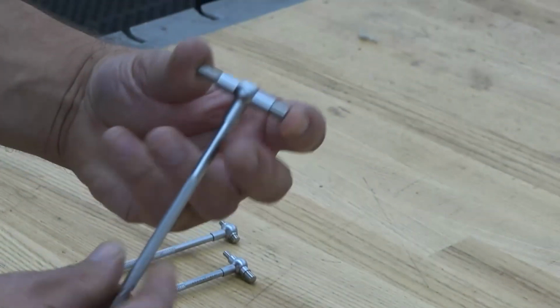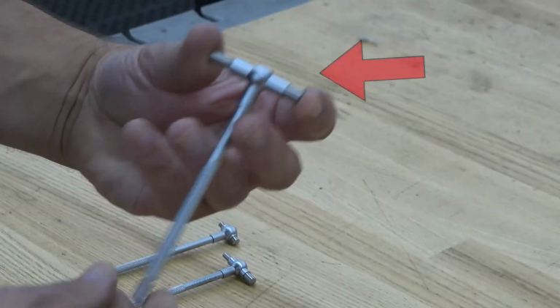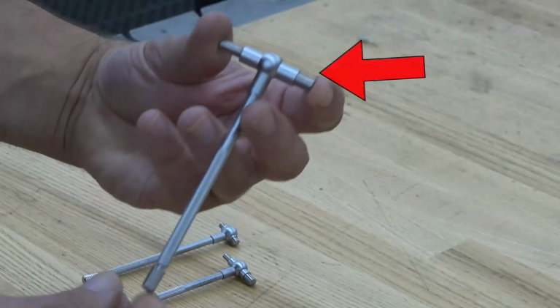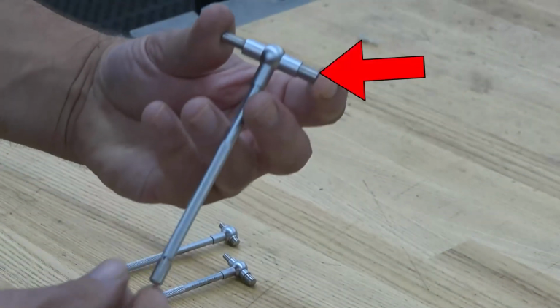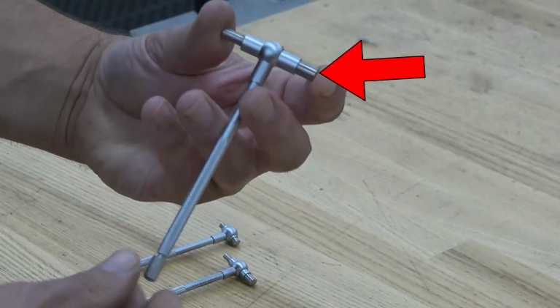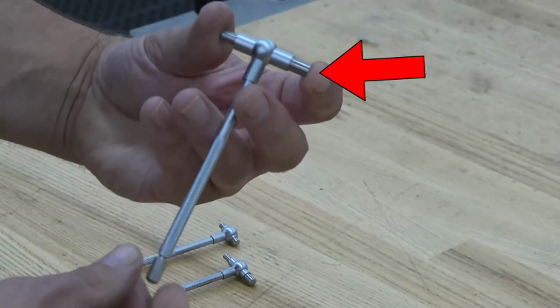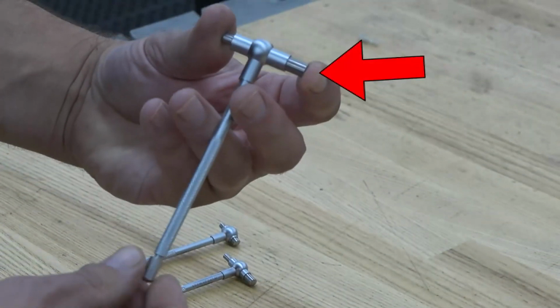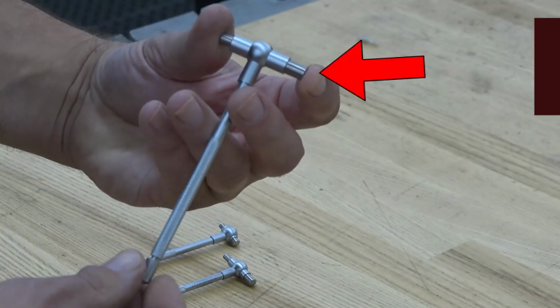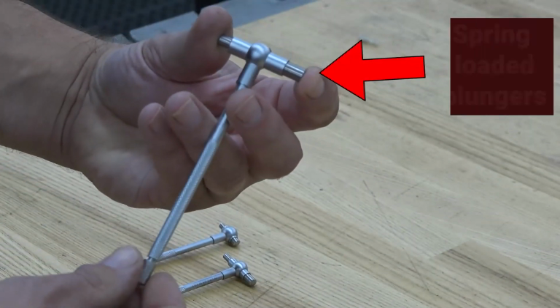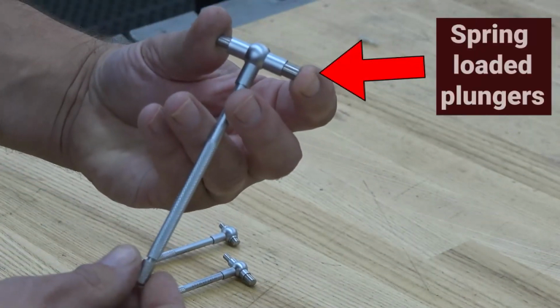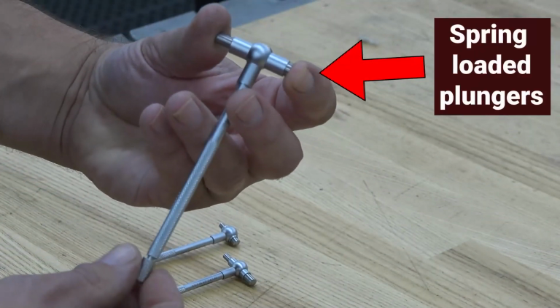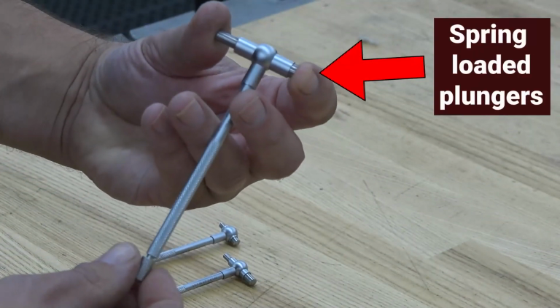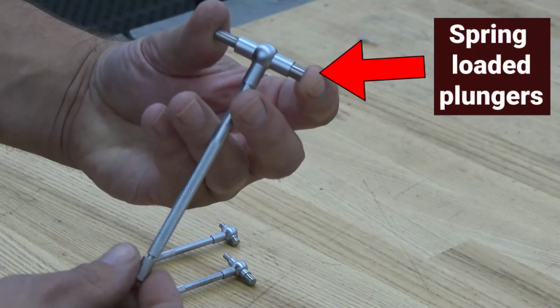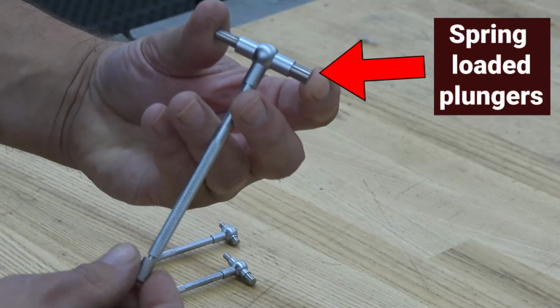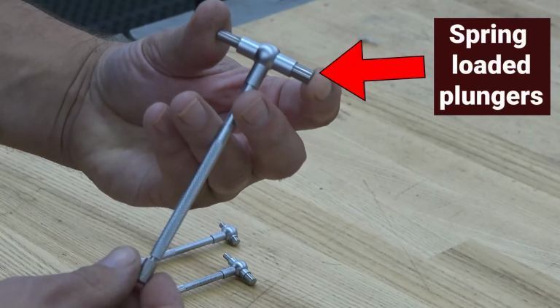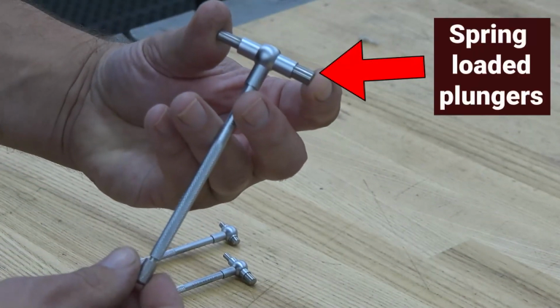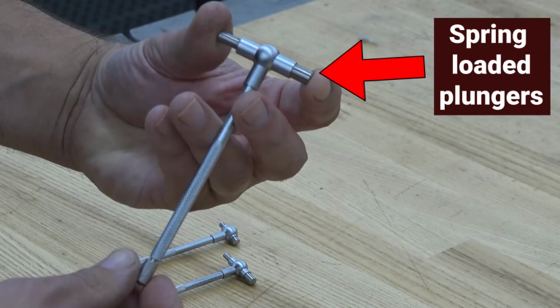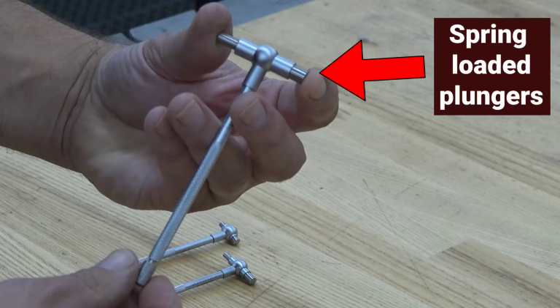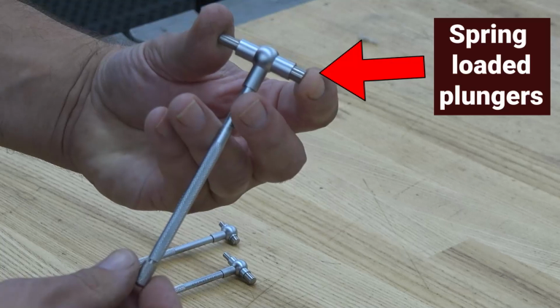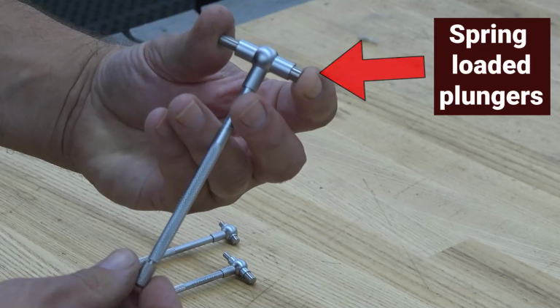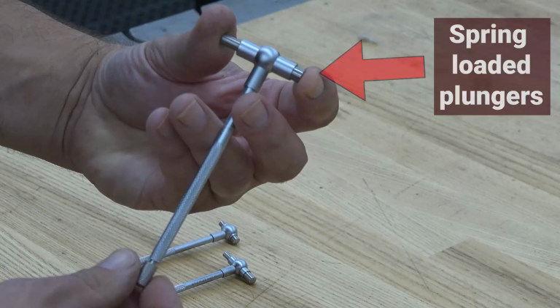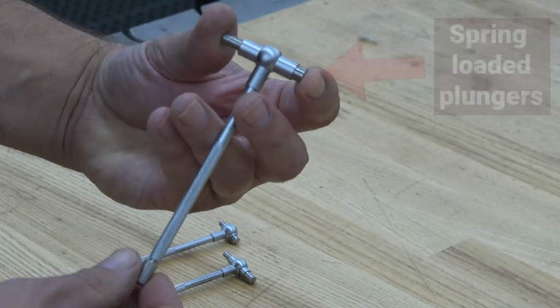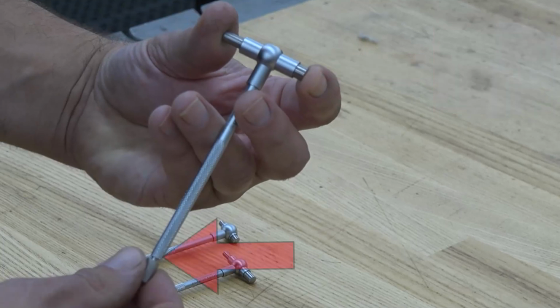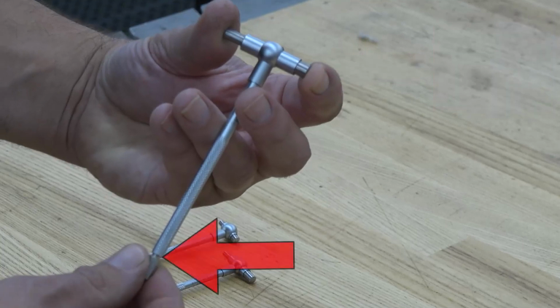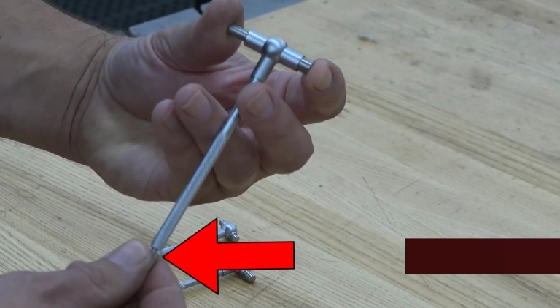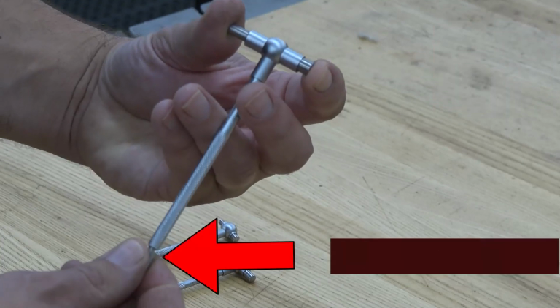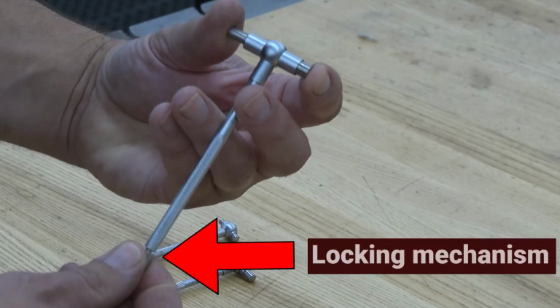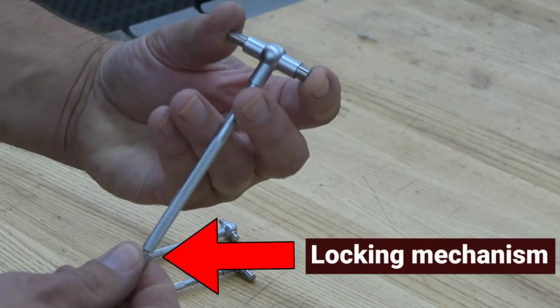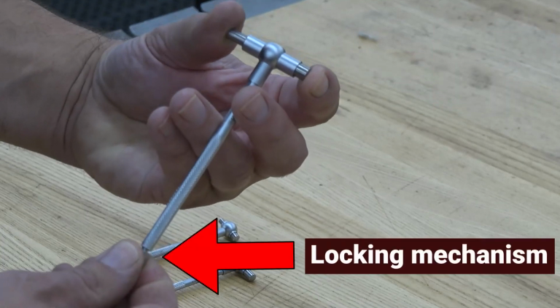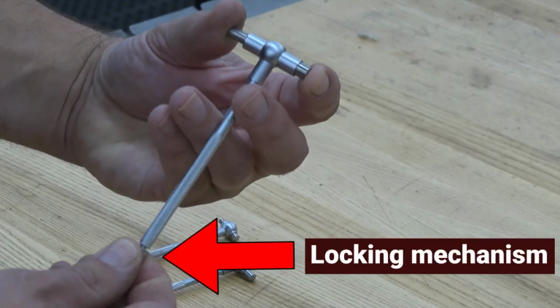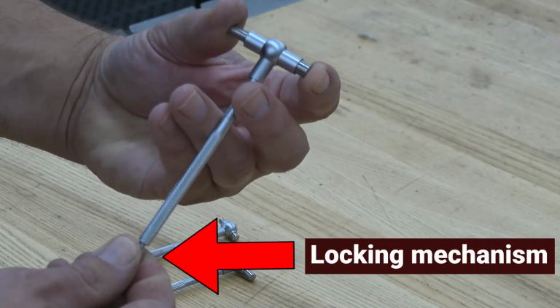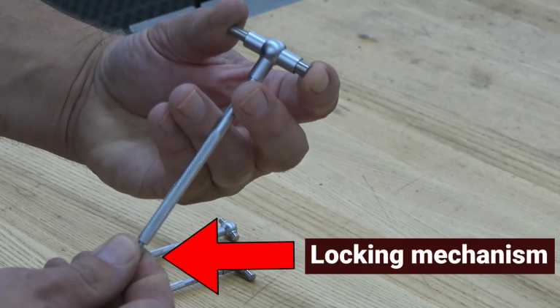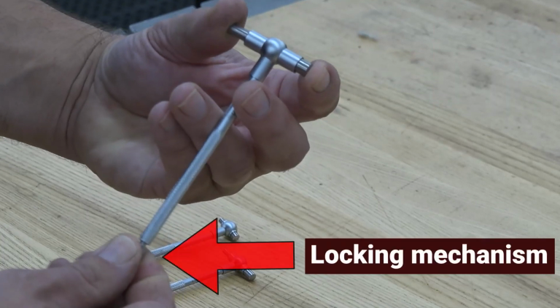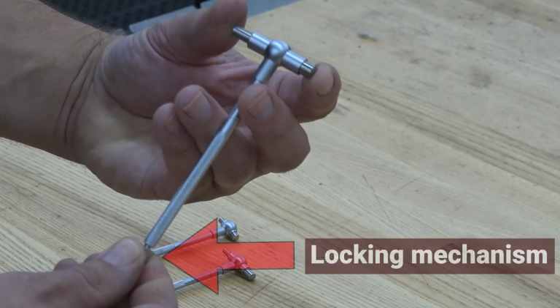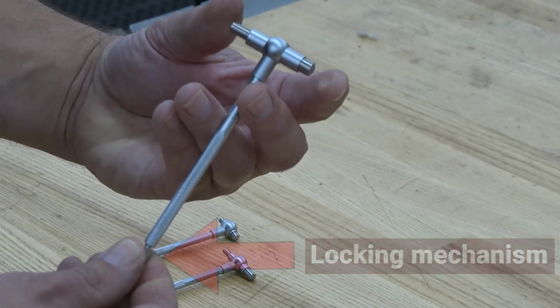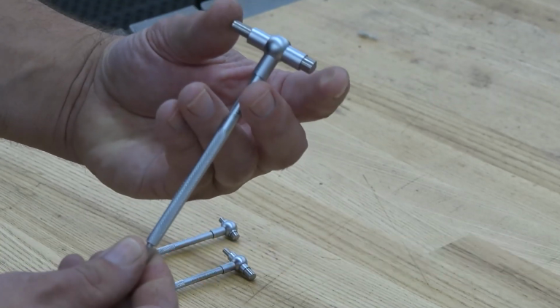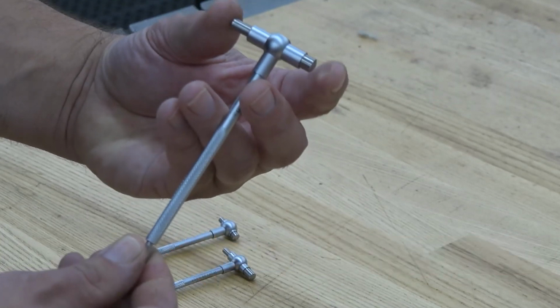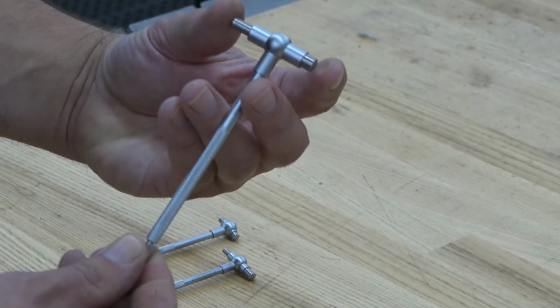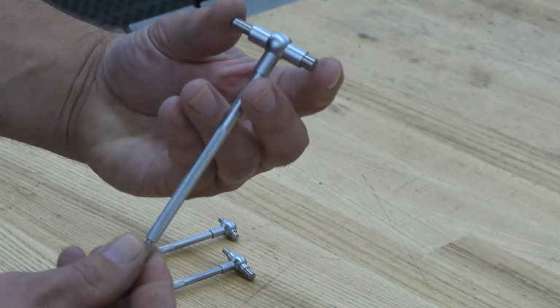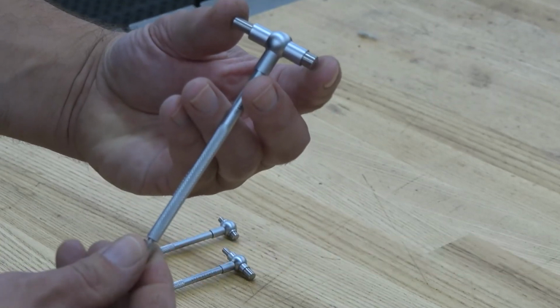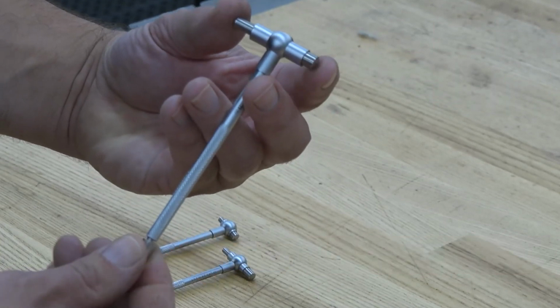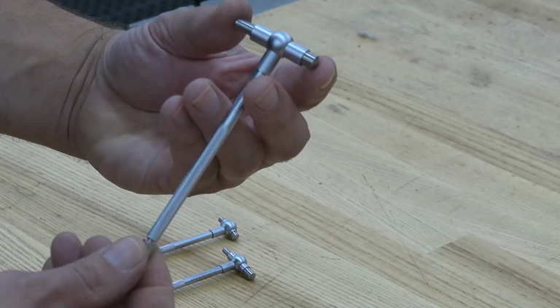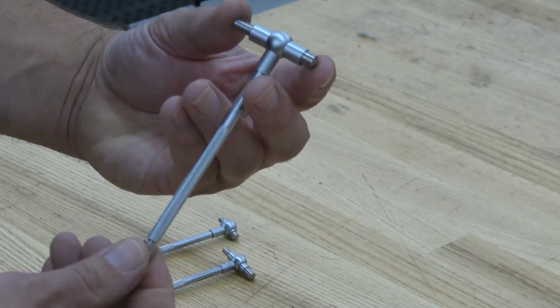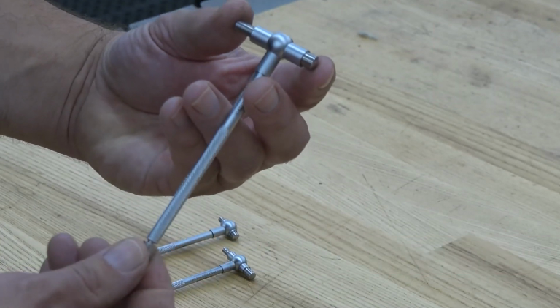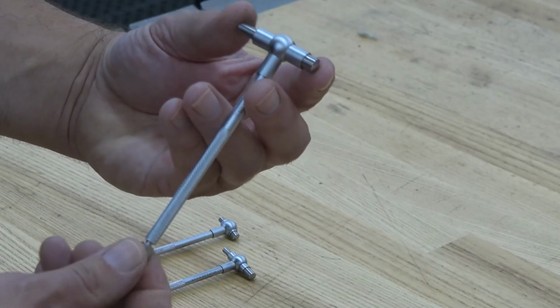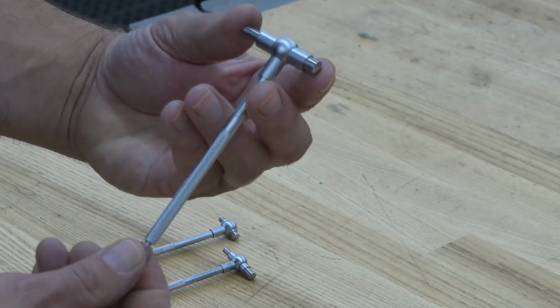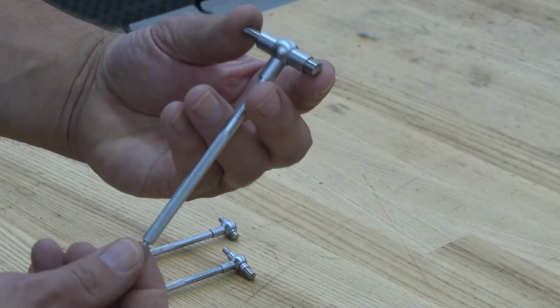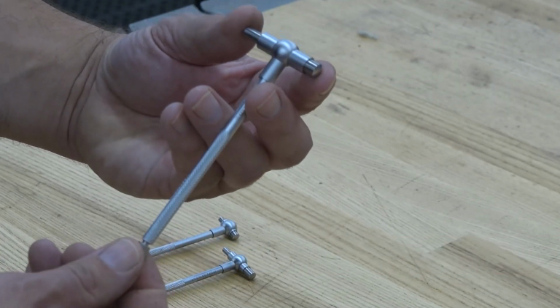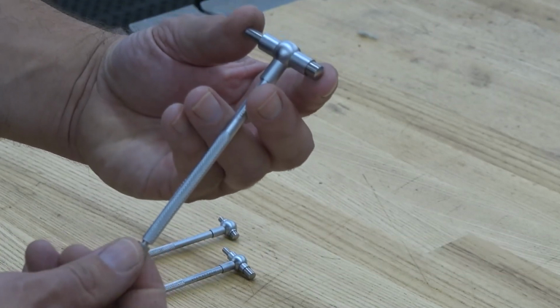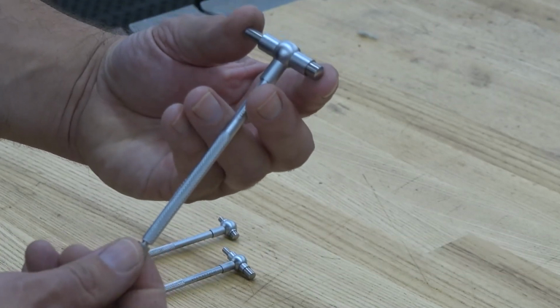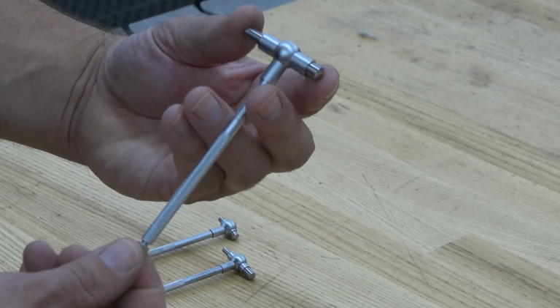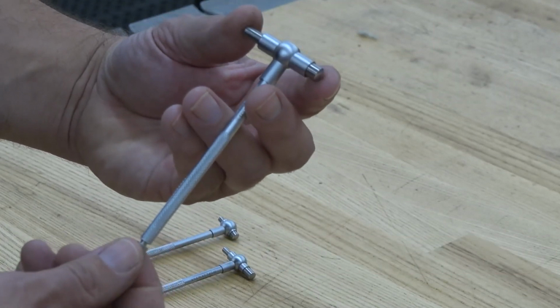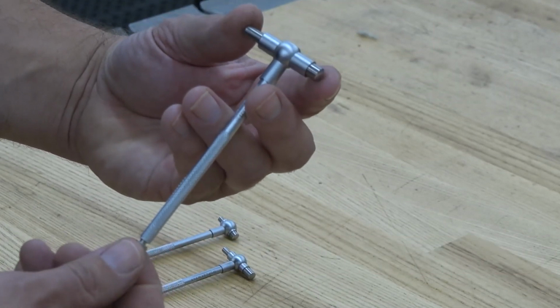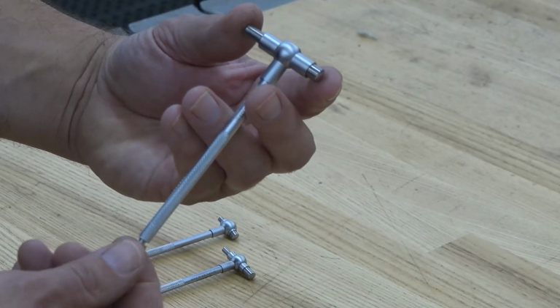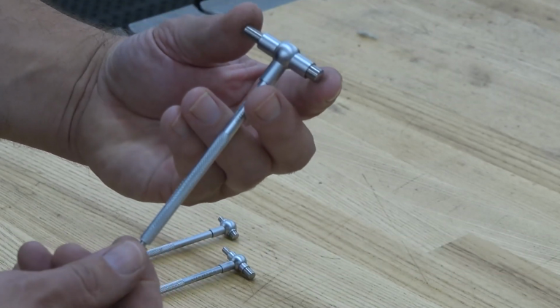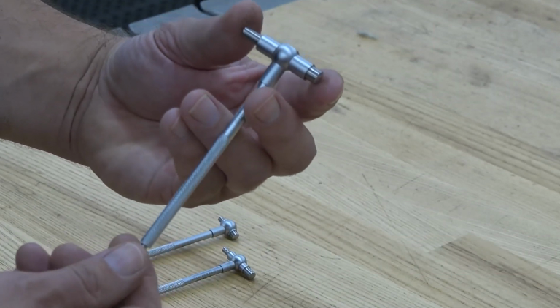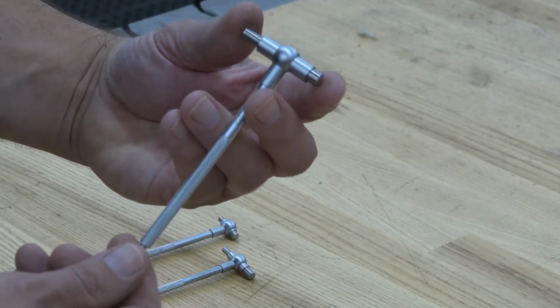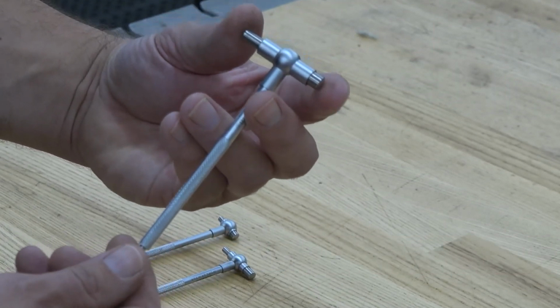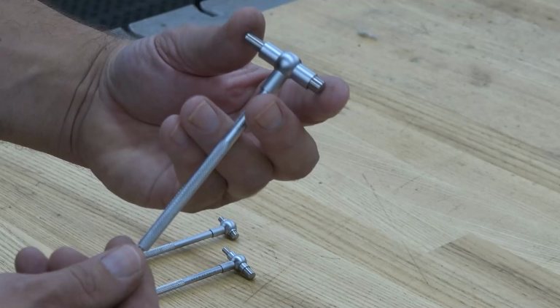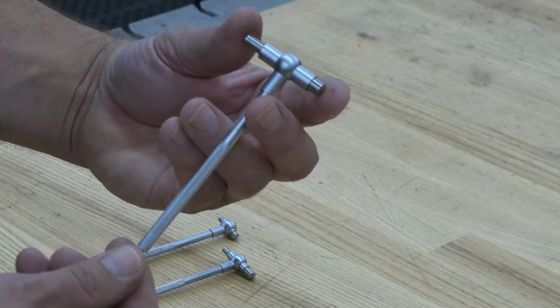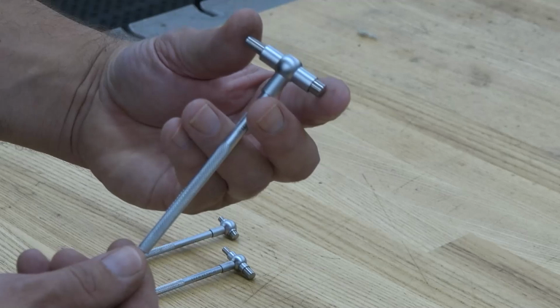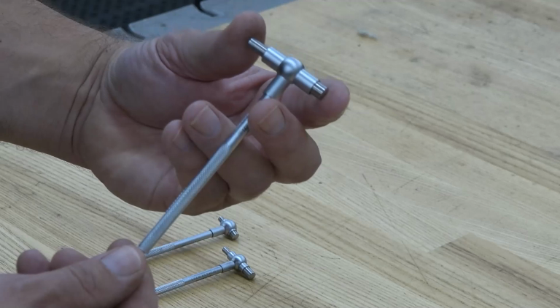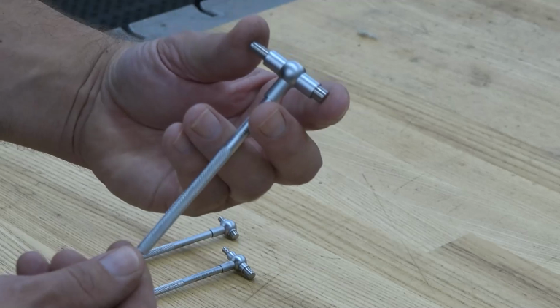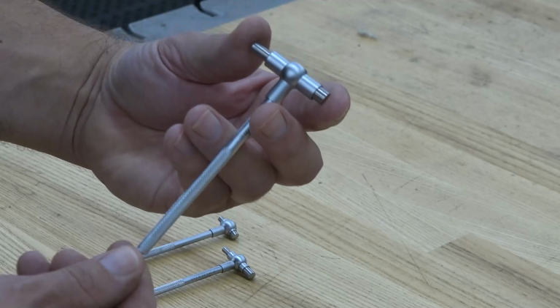Telescoping gauges have spring-loaded plungers and a locking mechanism. As you tighten the lock, it holds the plunger in position.